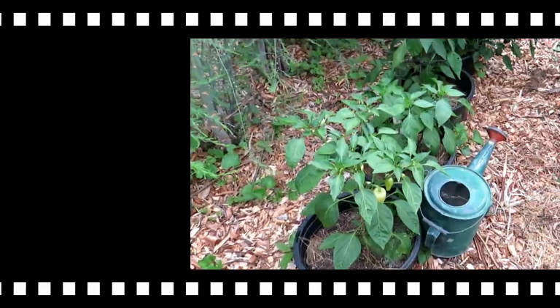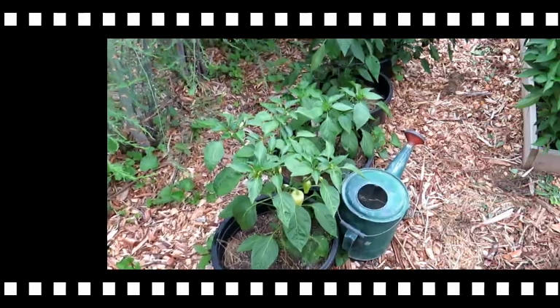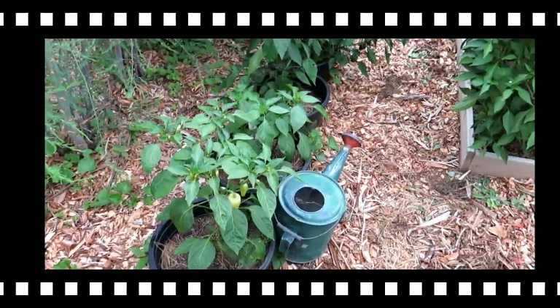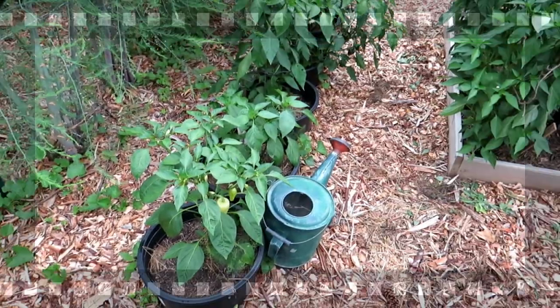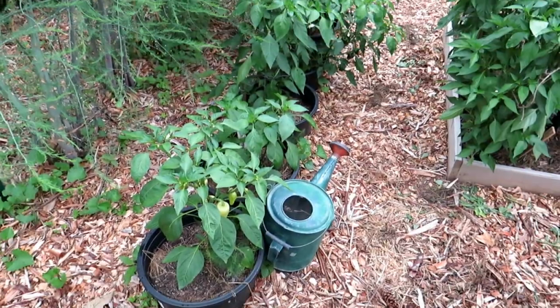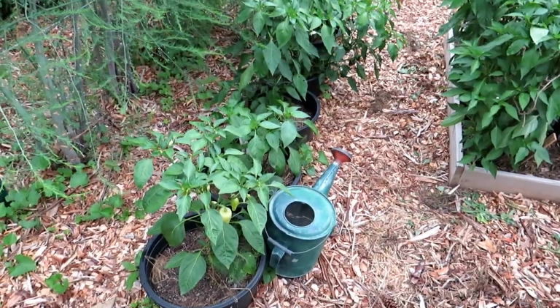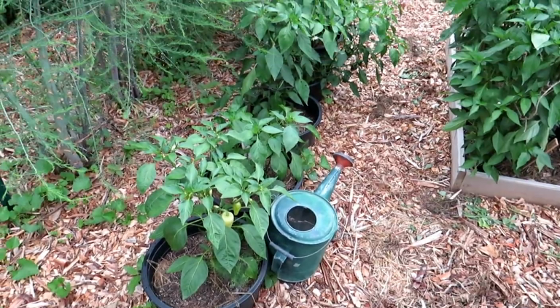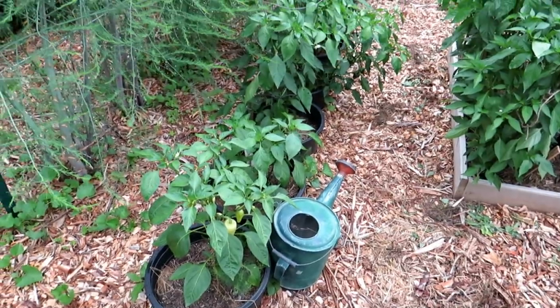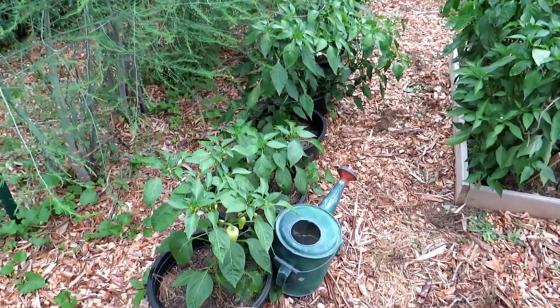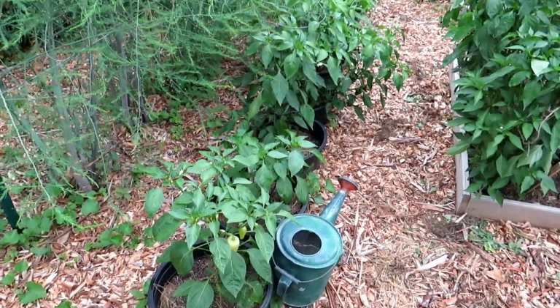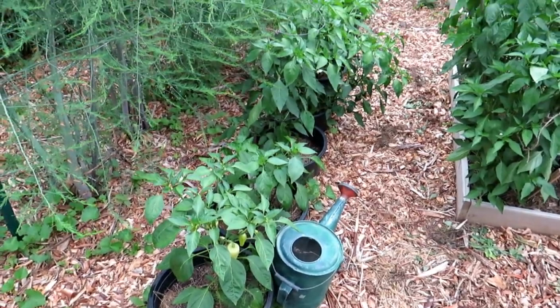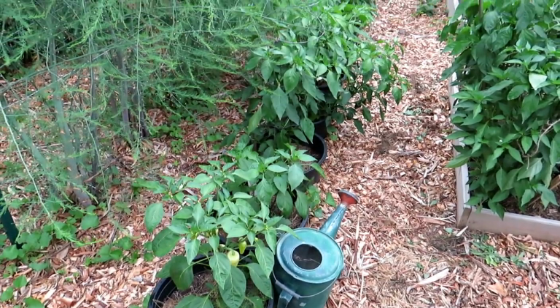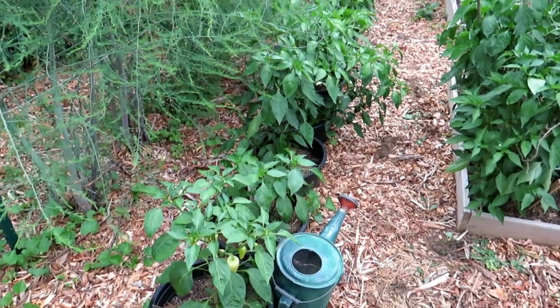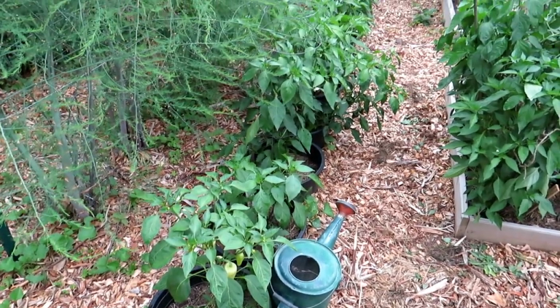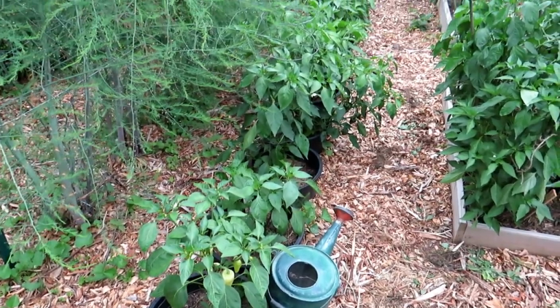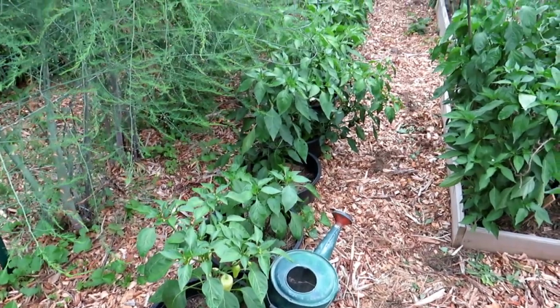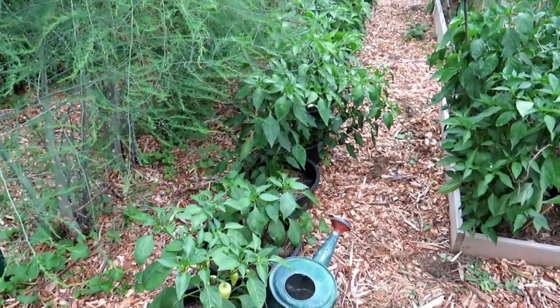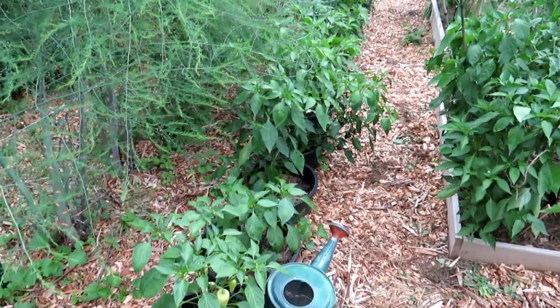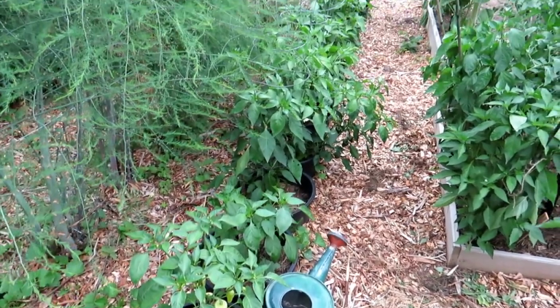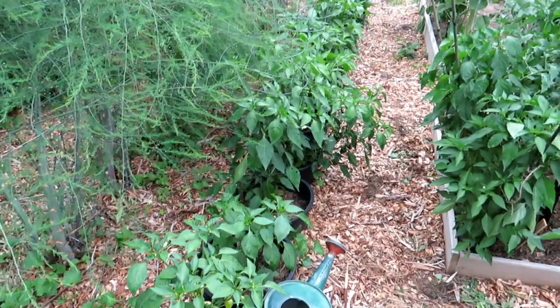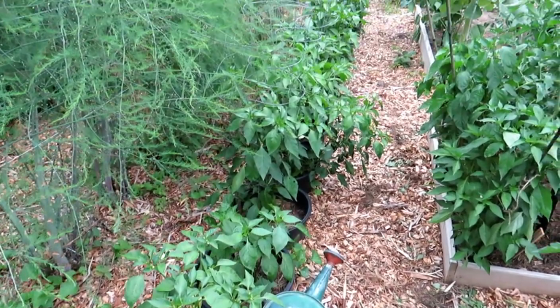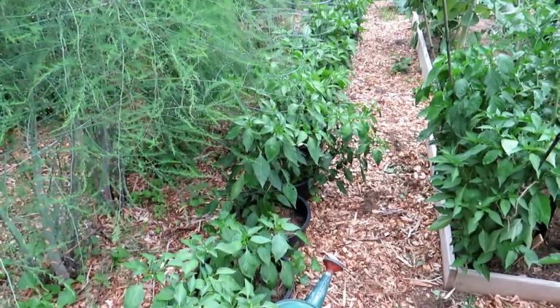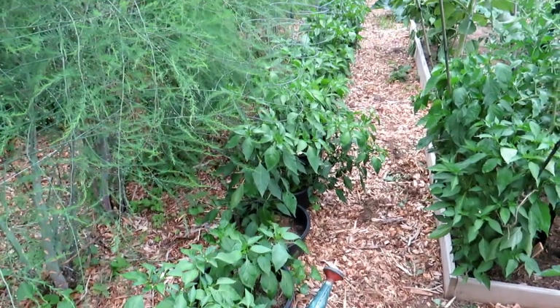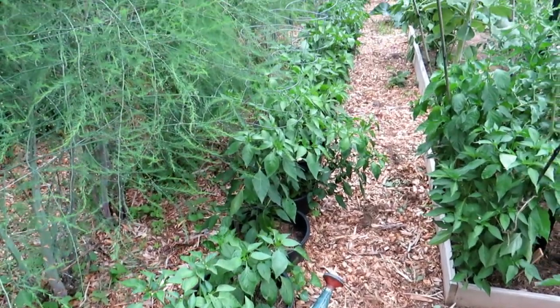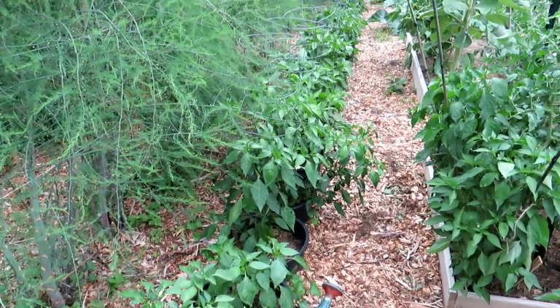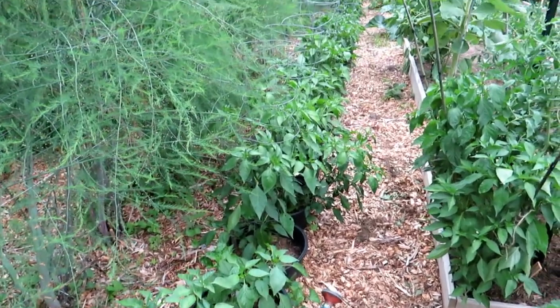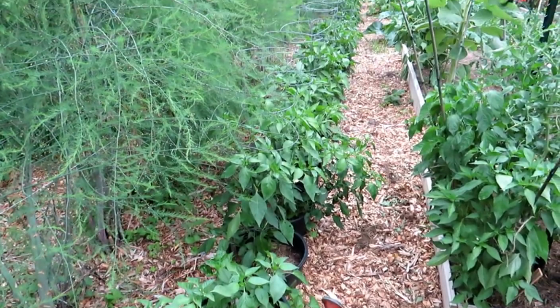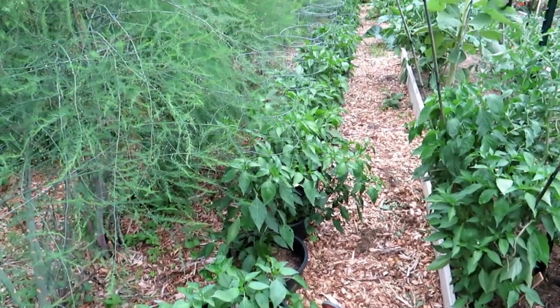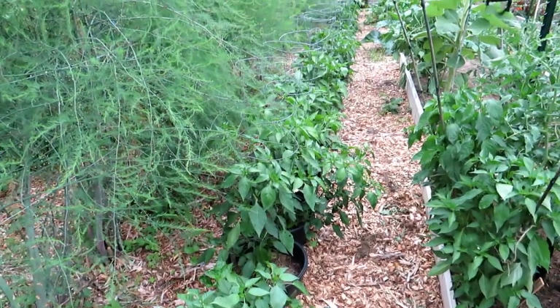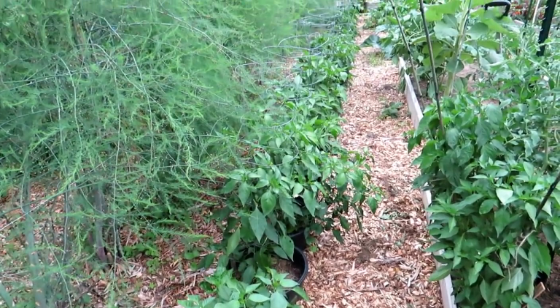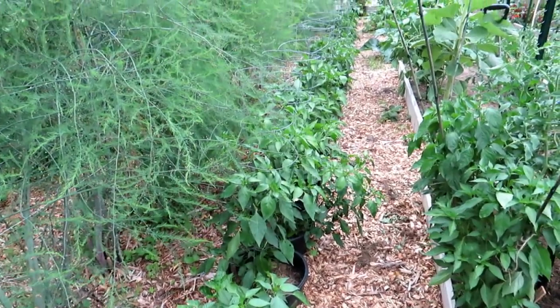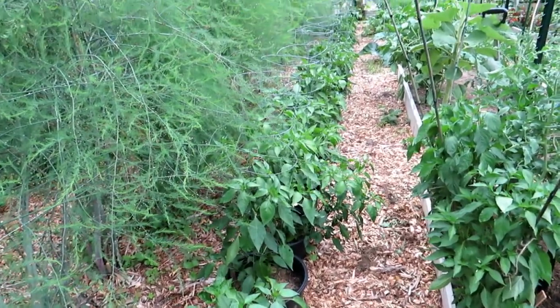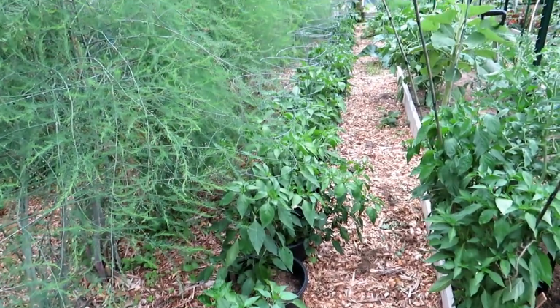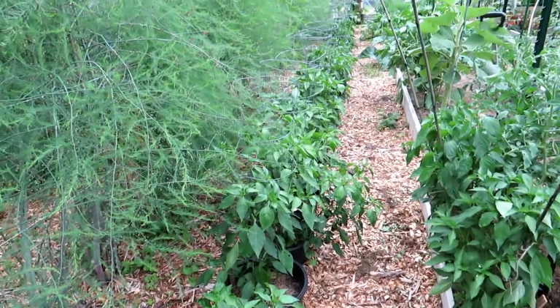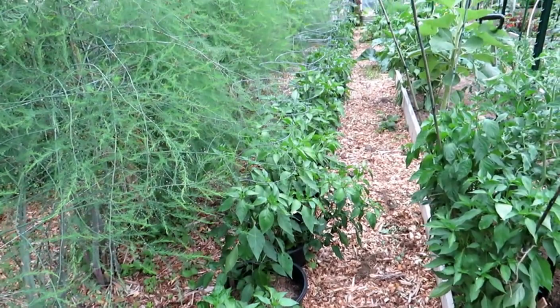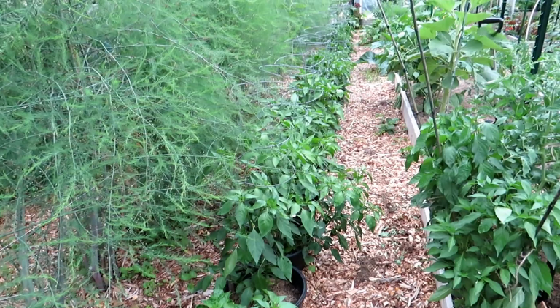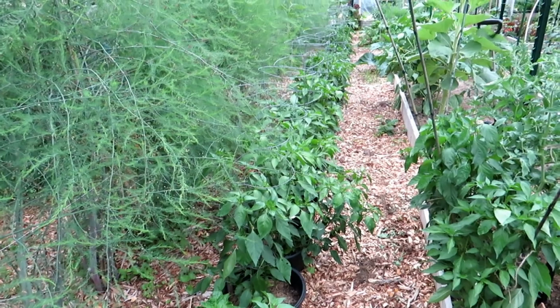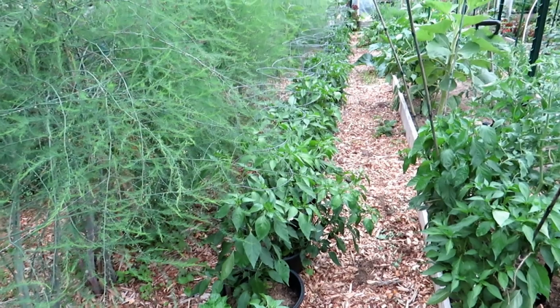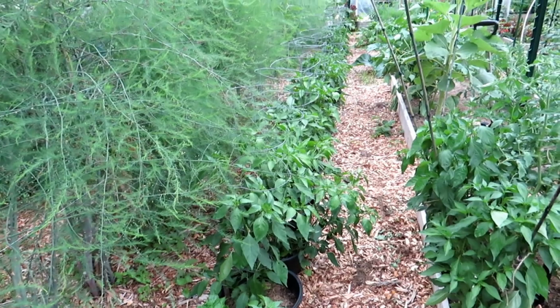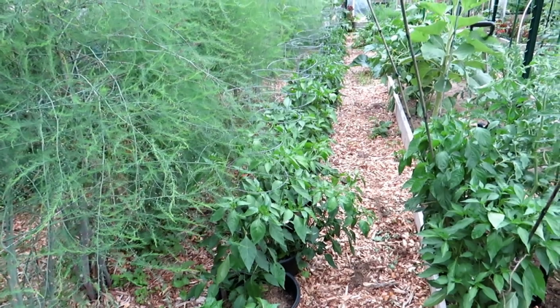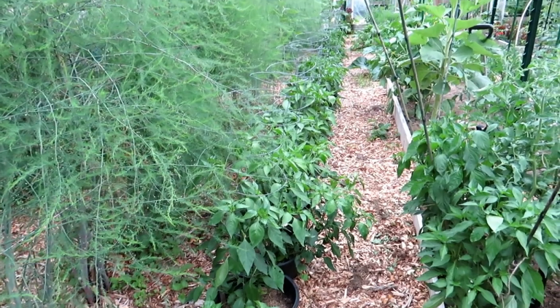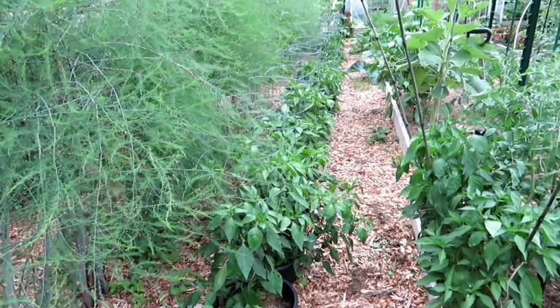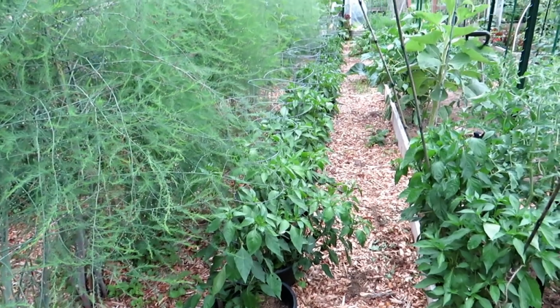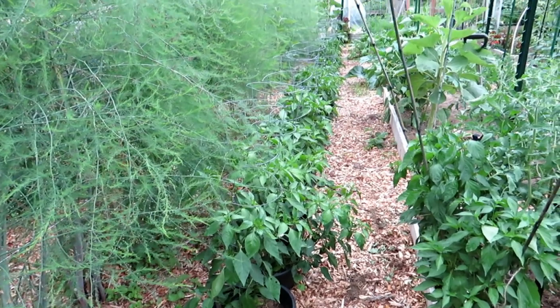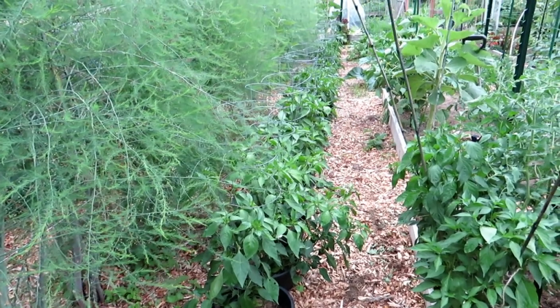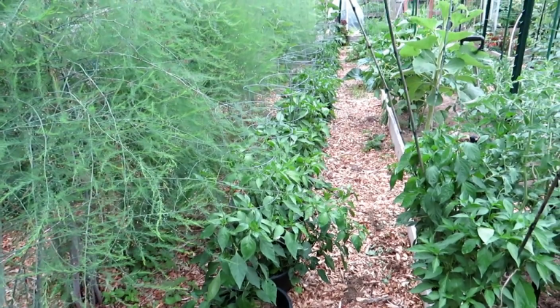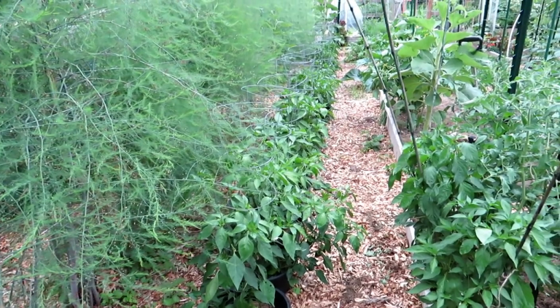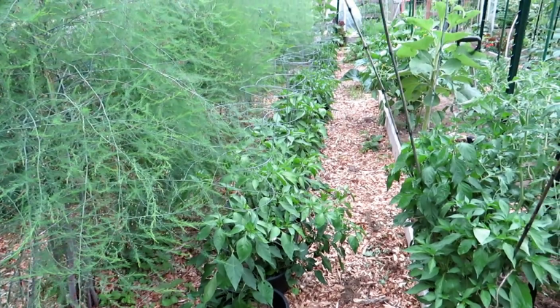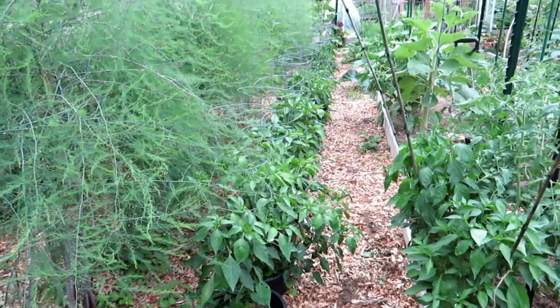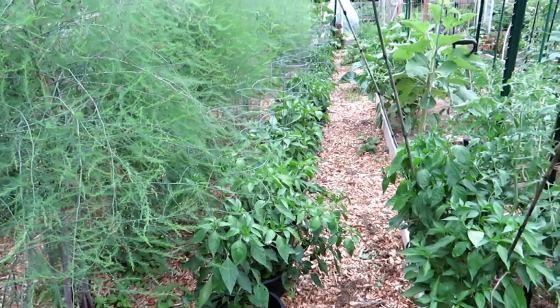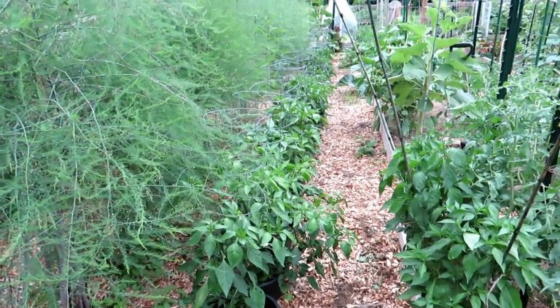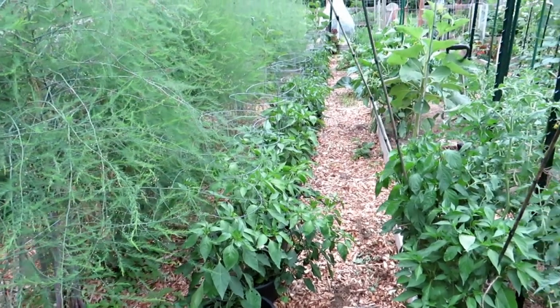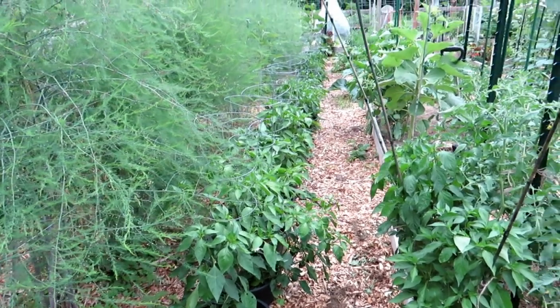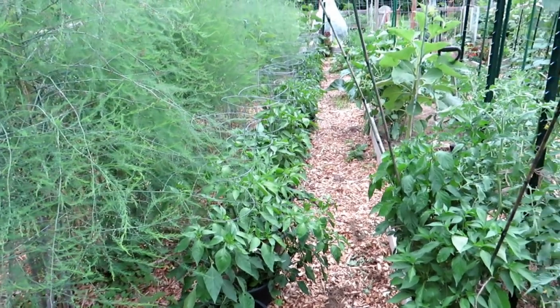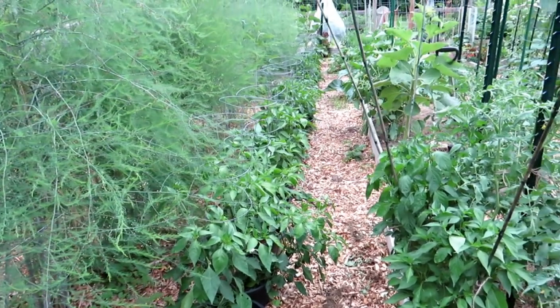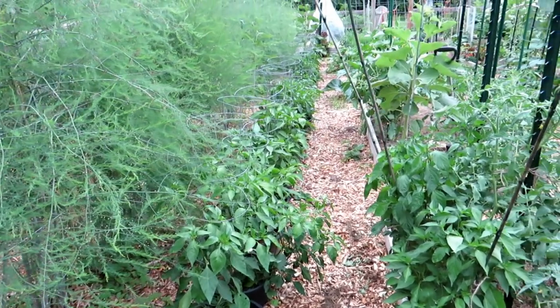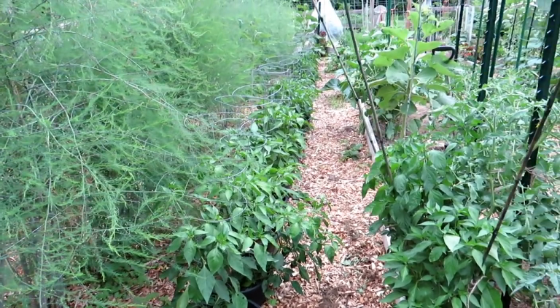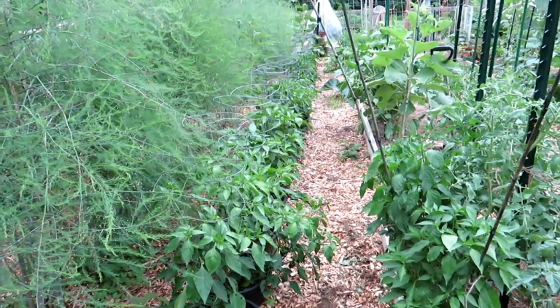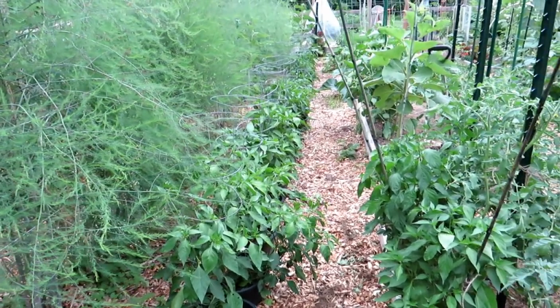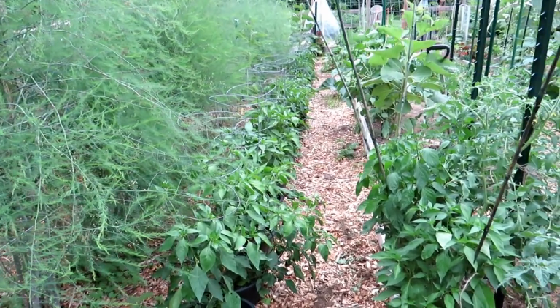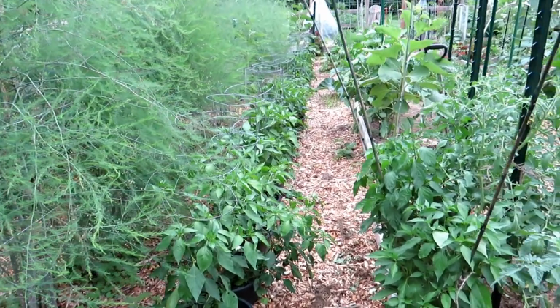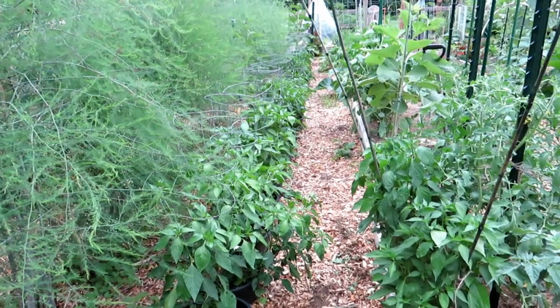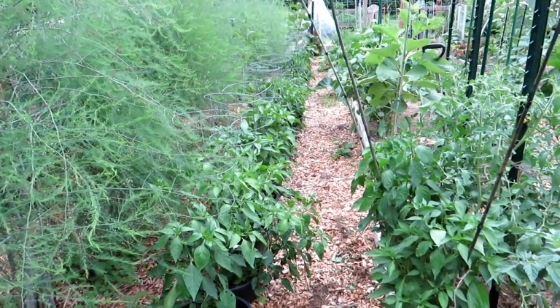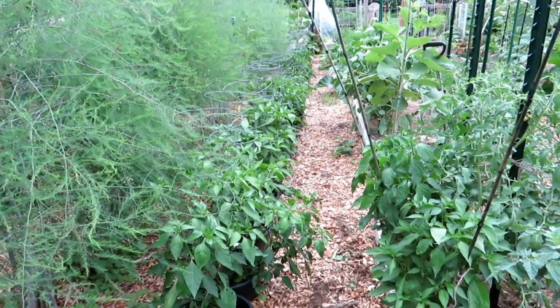Welcome to my first vegetable garden. This channel is for new gardeners, and my brother and I will be making content for this throughout the season.